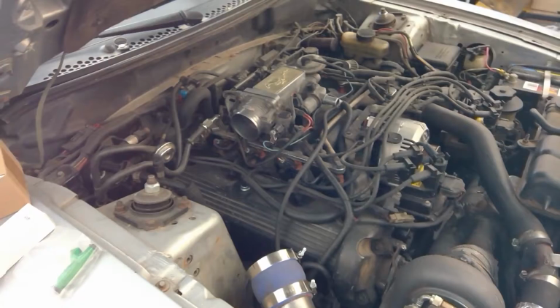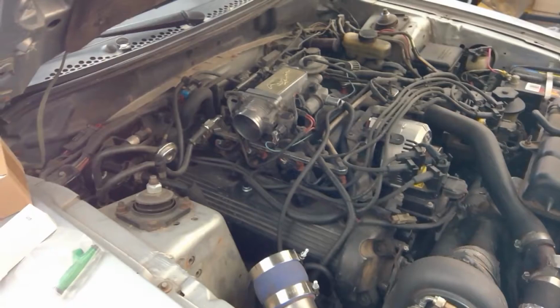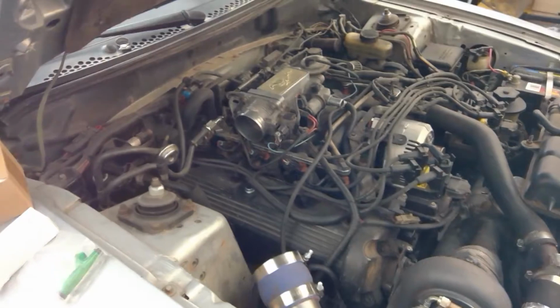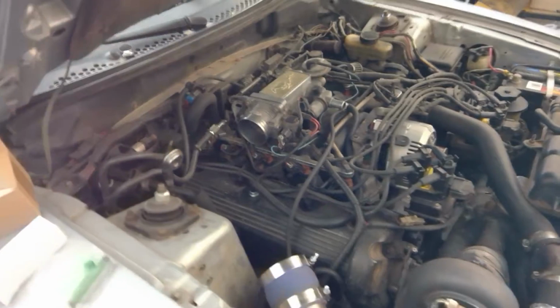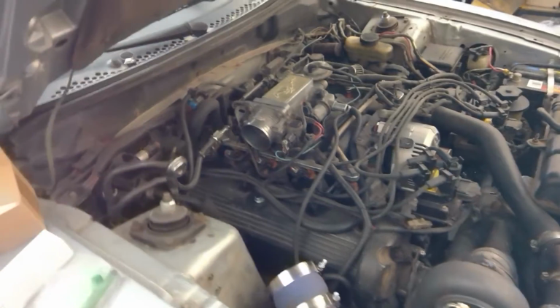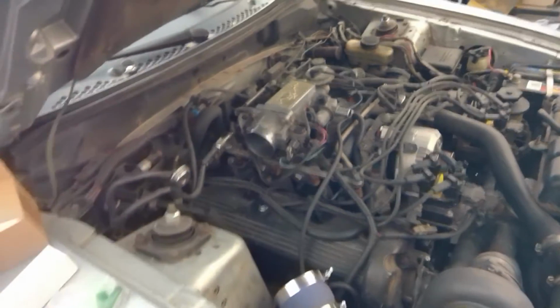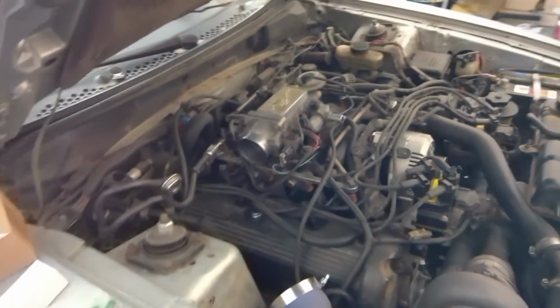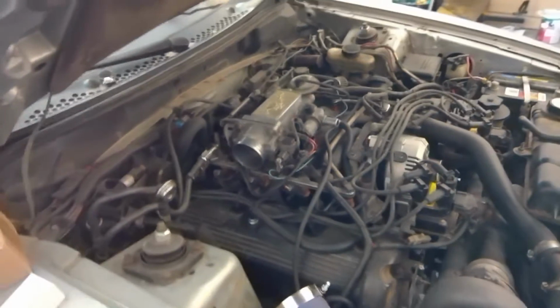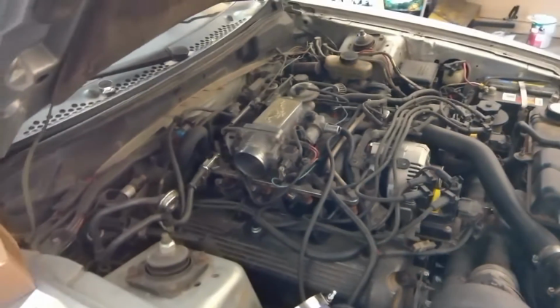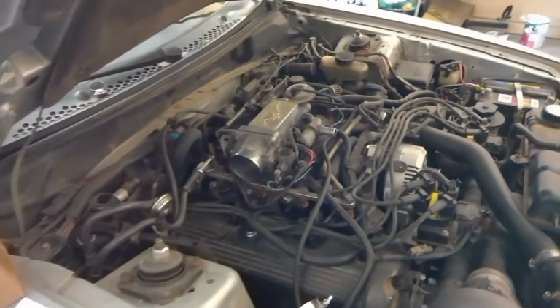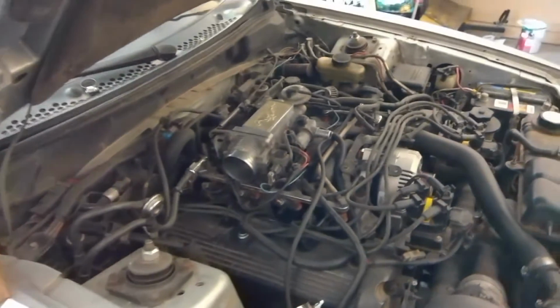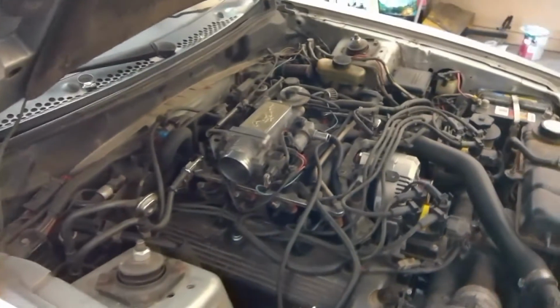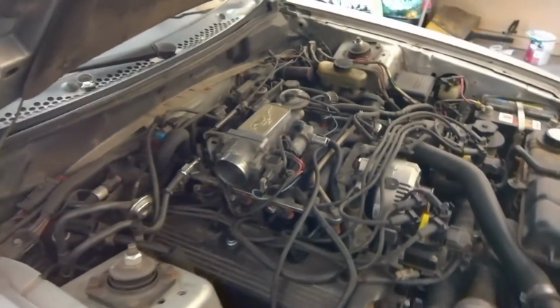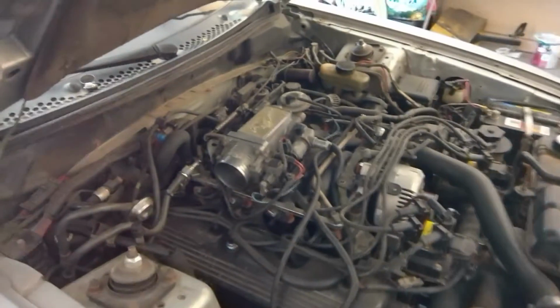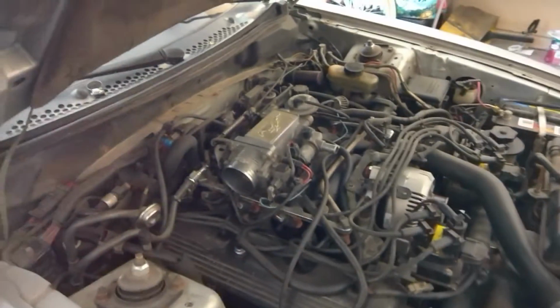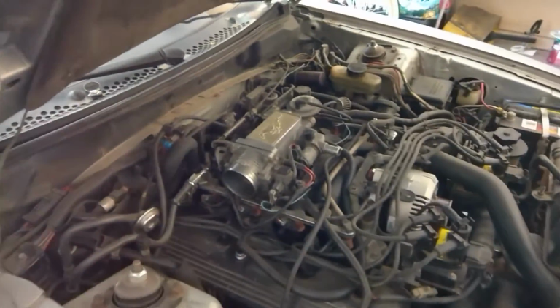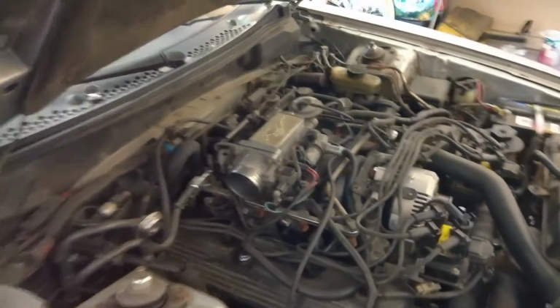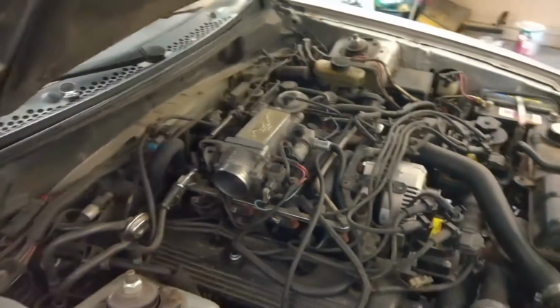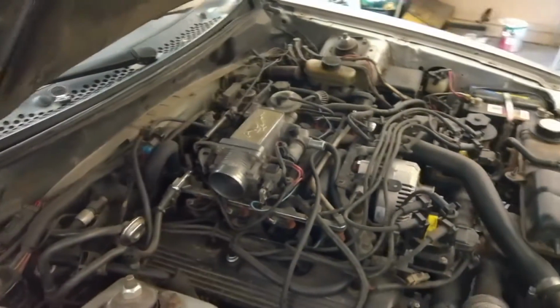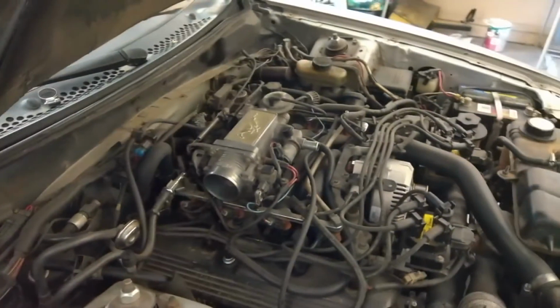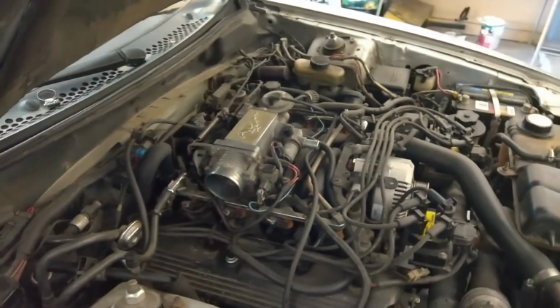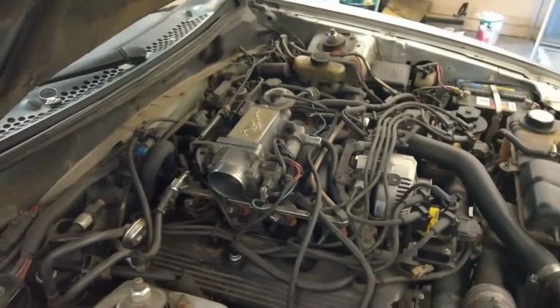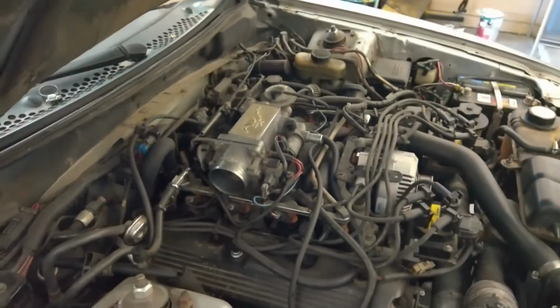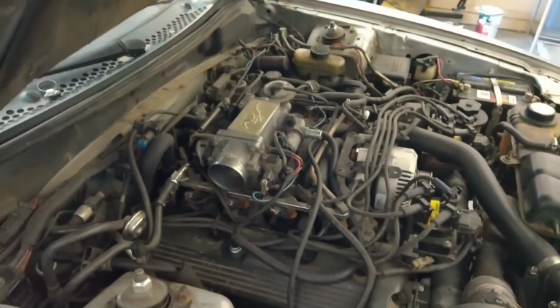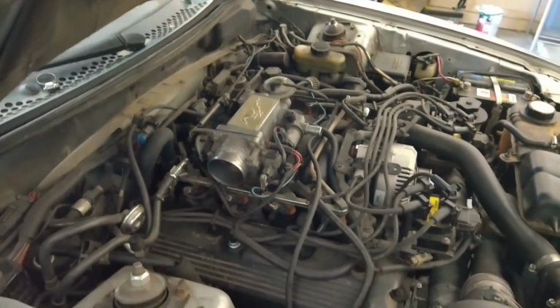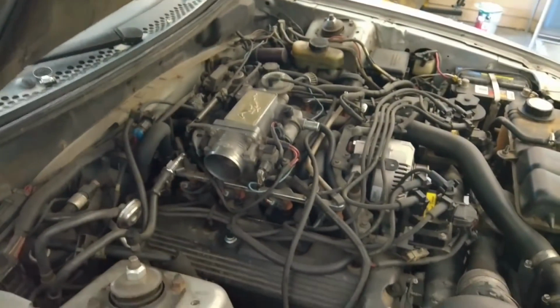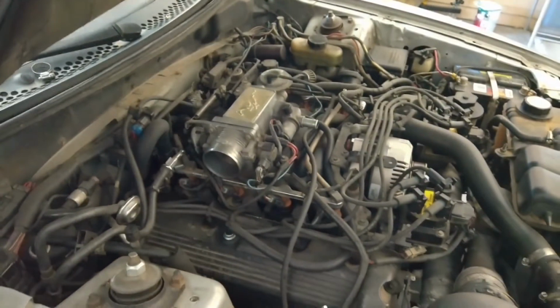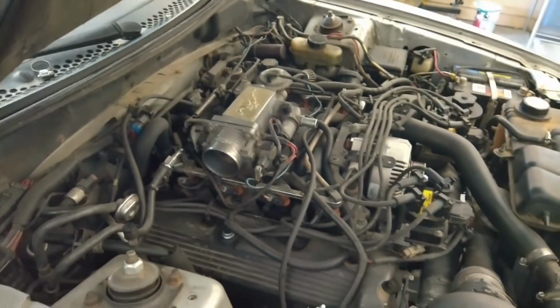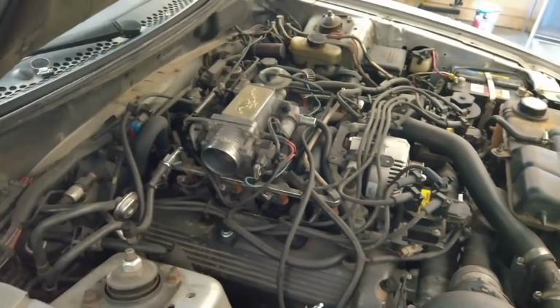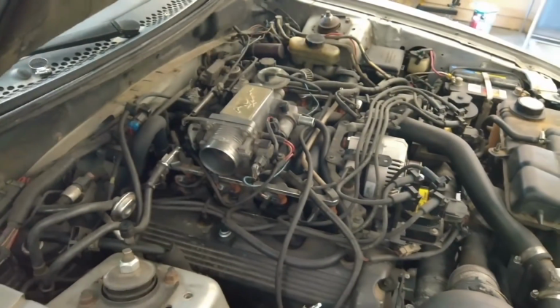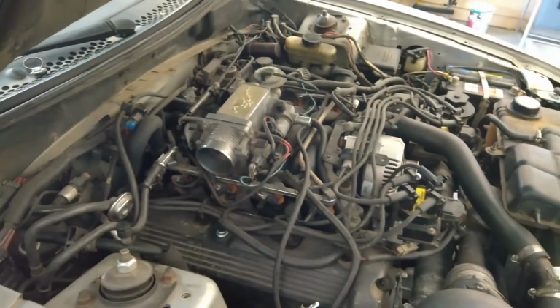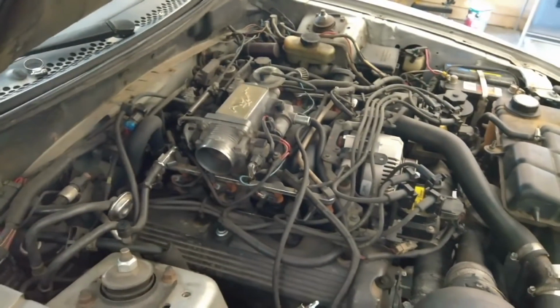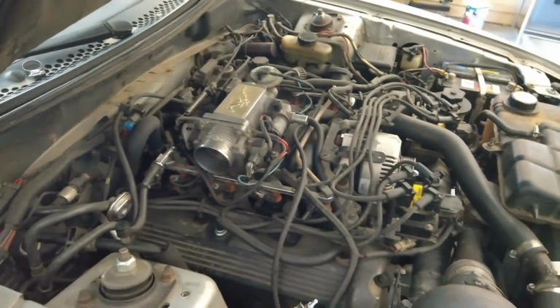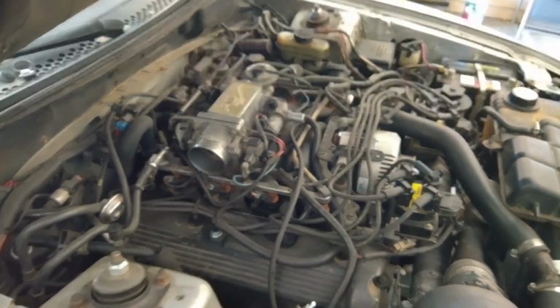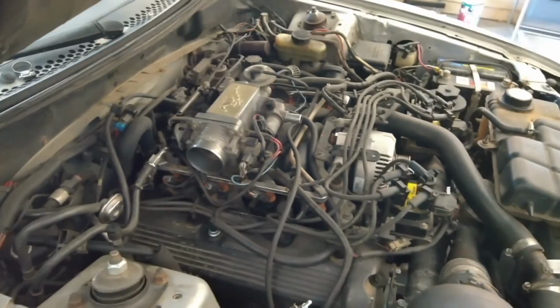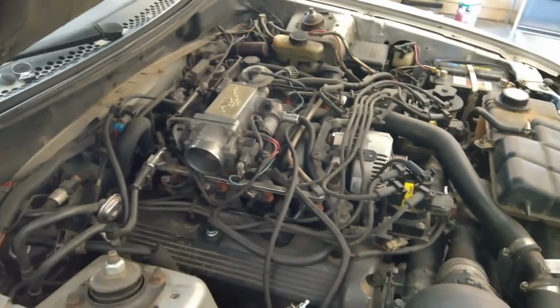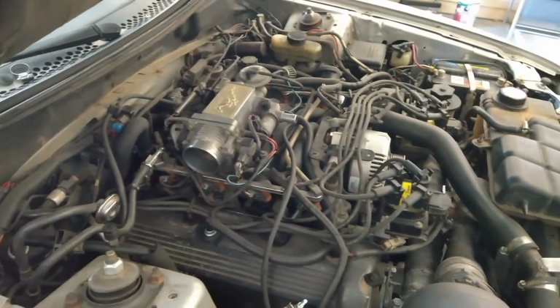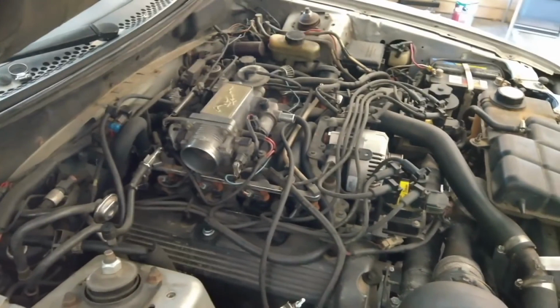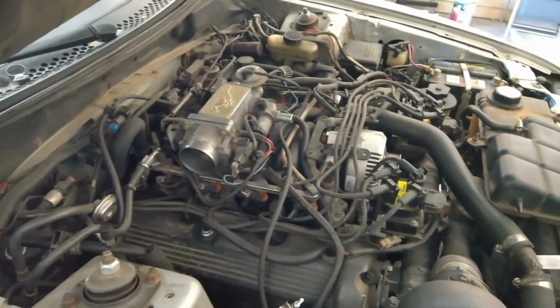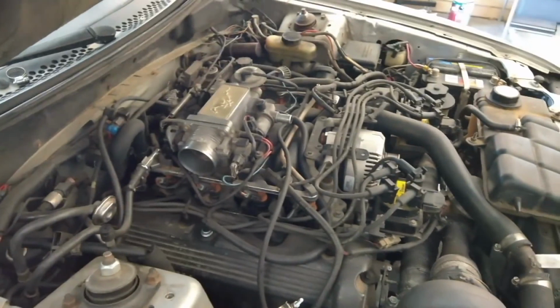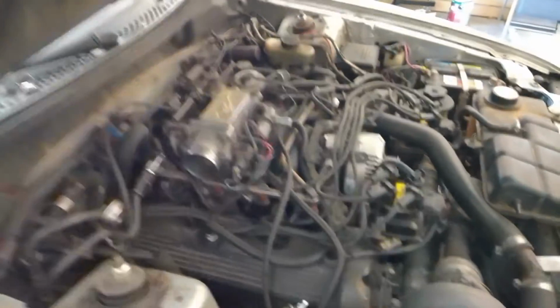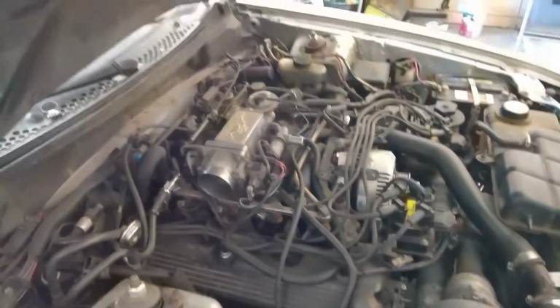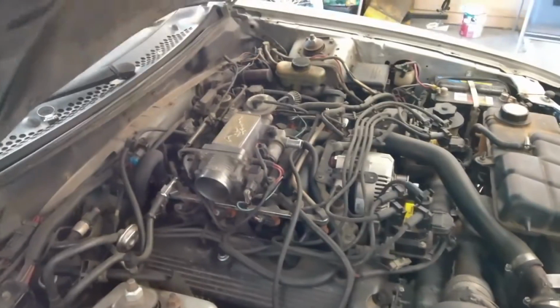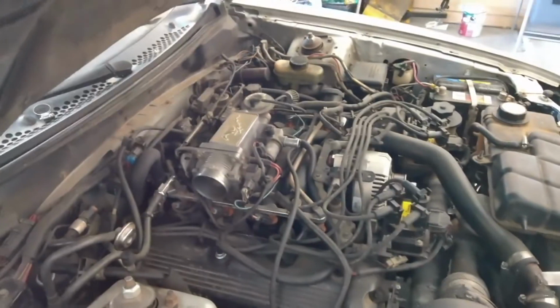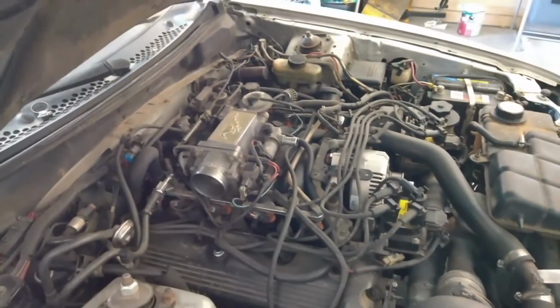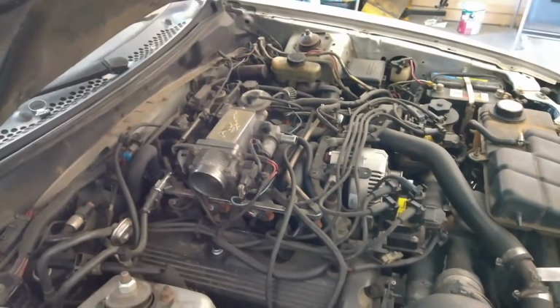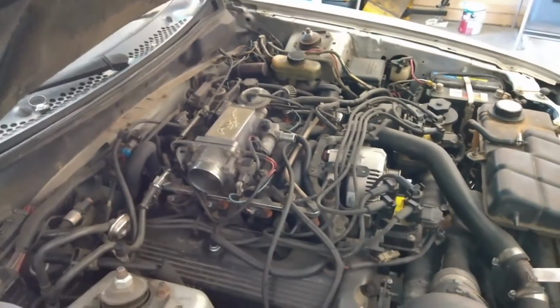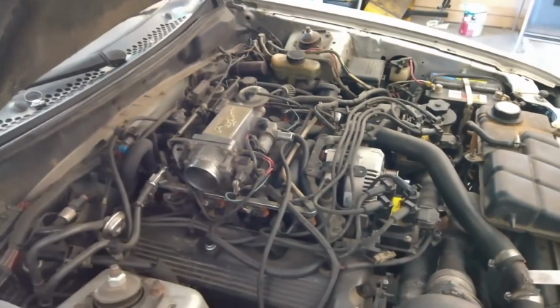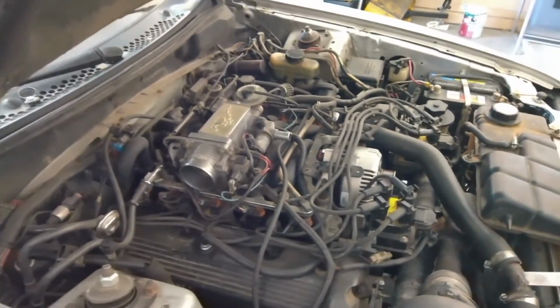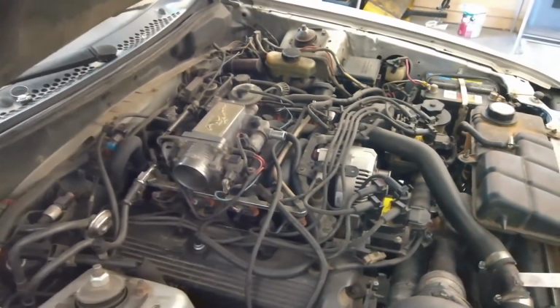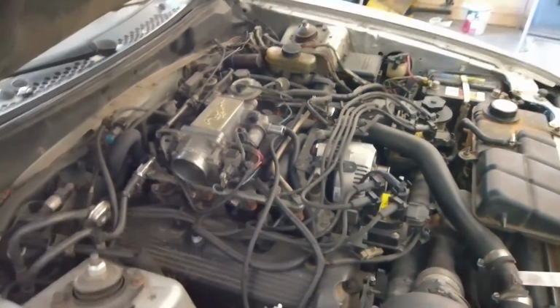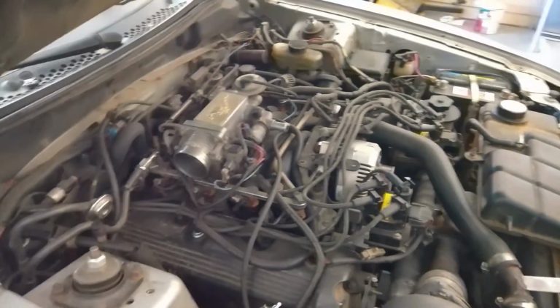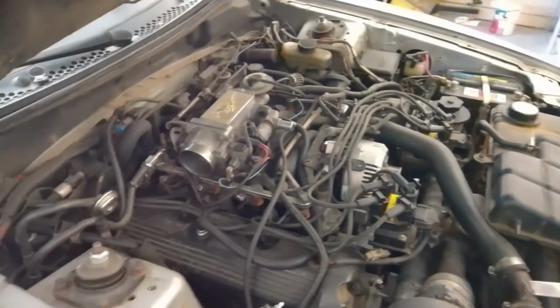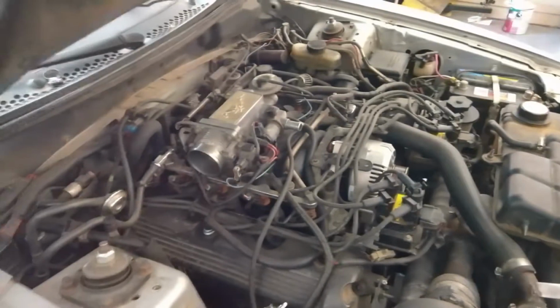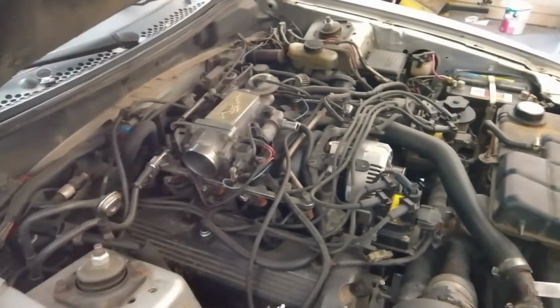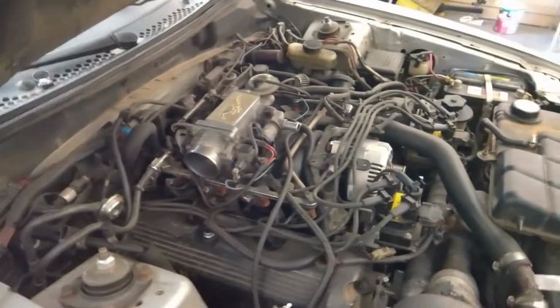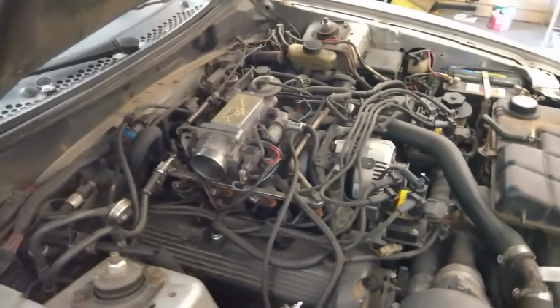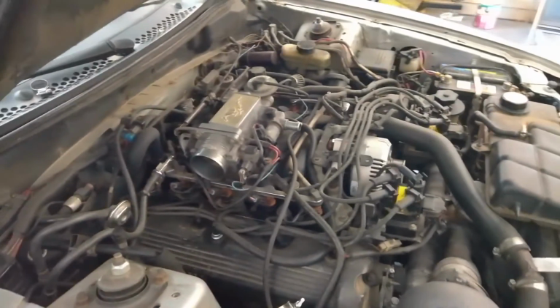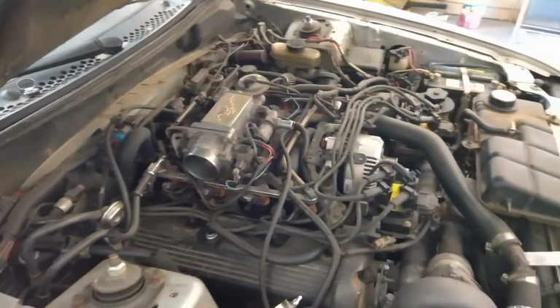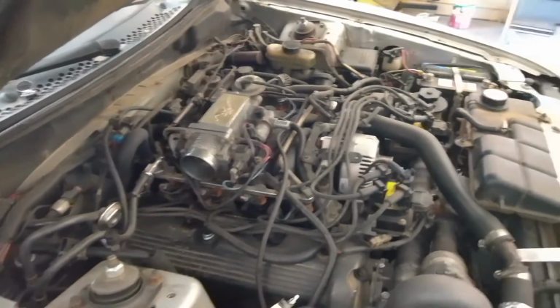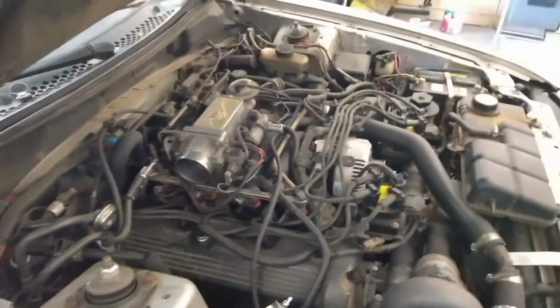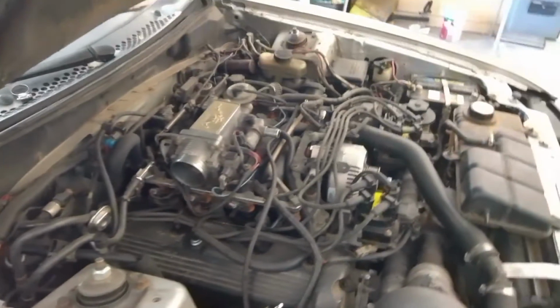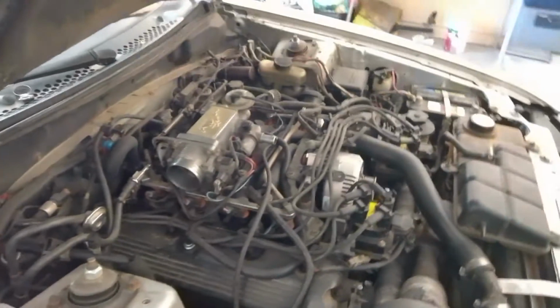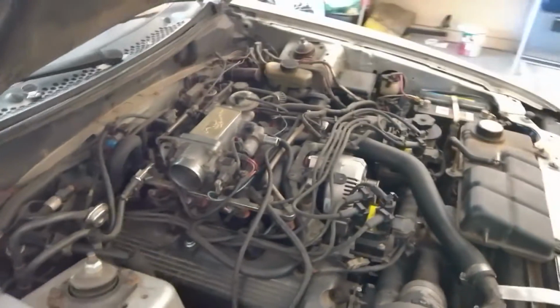Hey, what is up? Getting ready to do an update on the Mustang. Haven't done anything with it for a while.